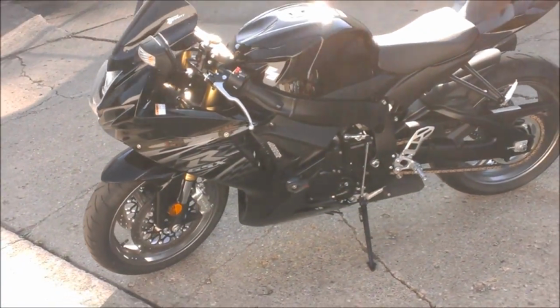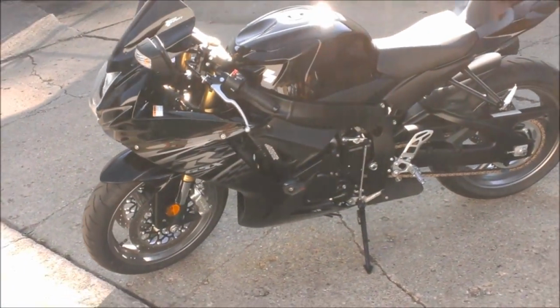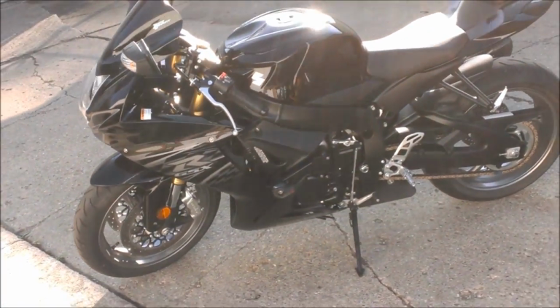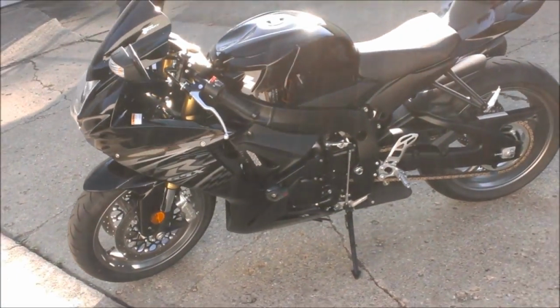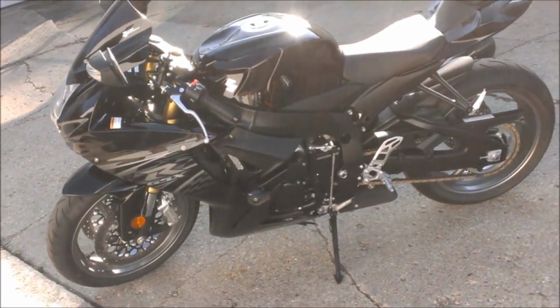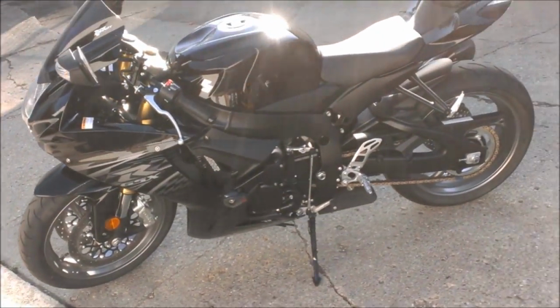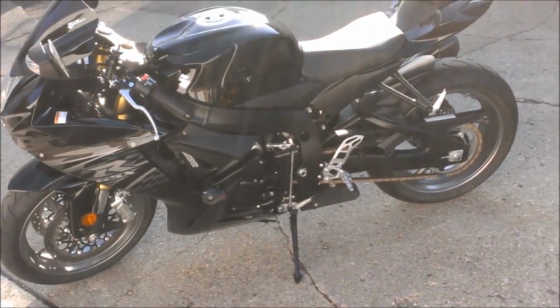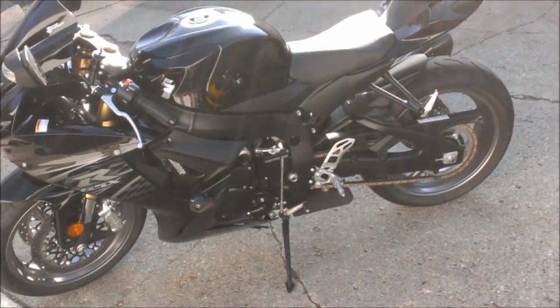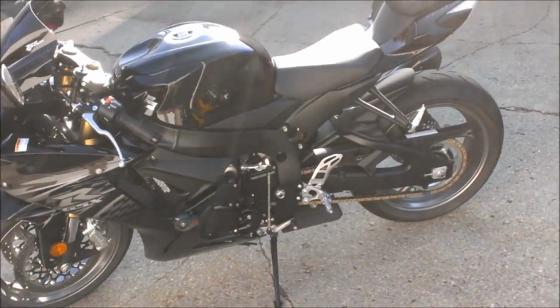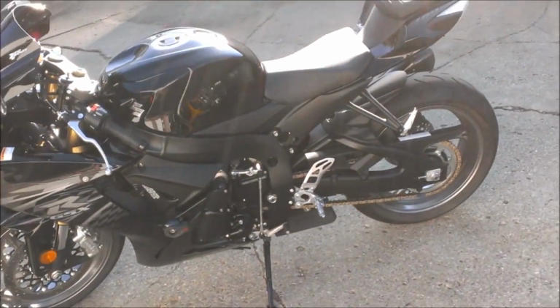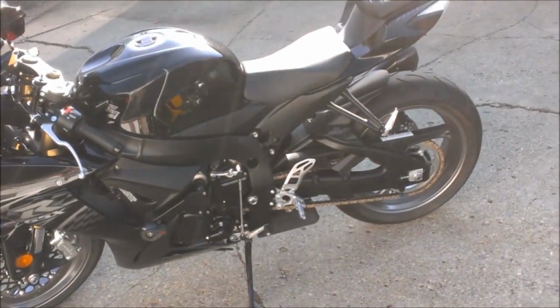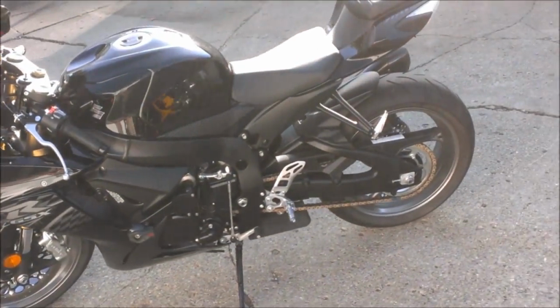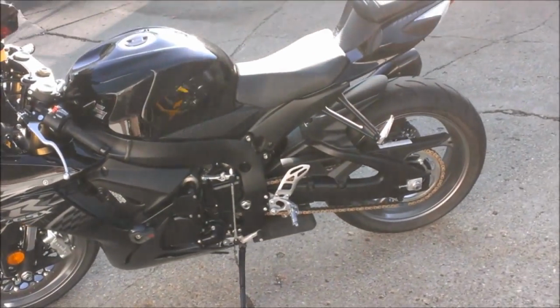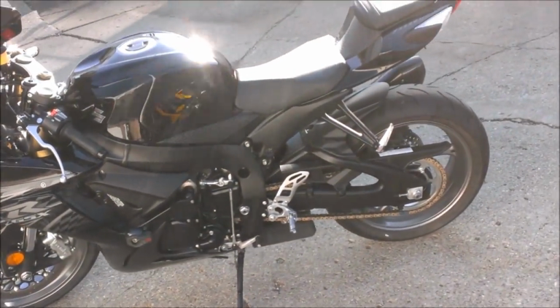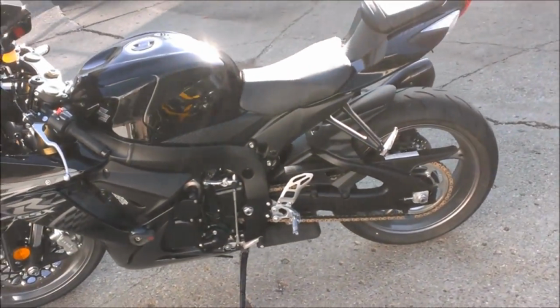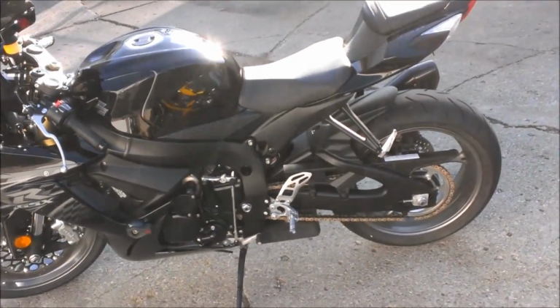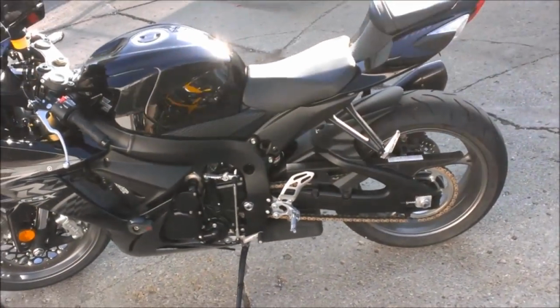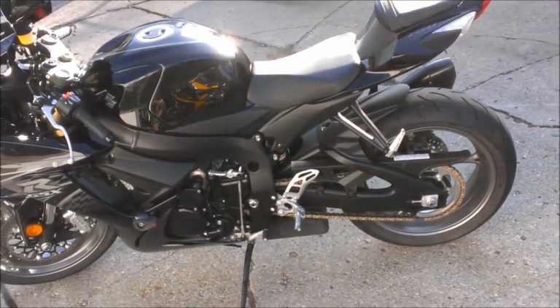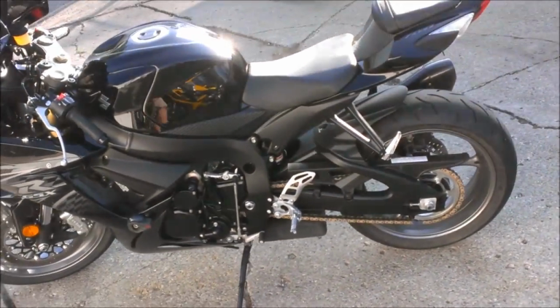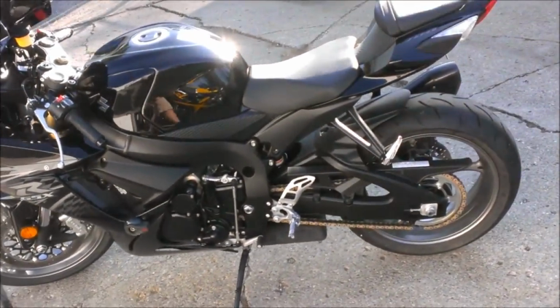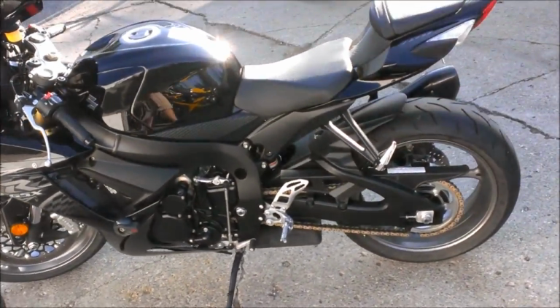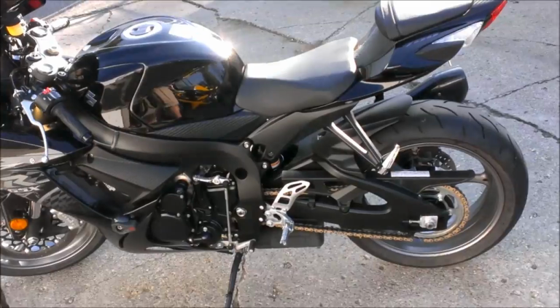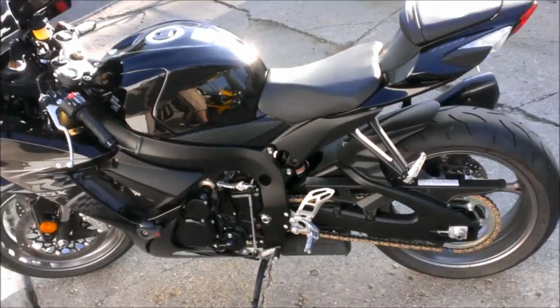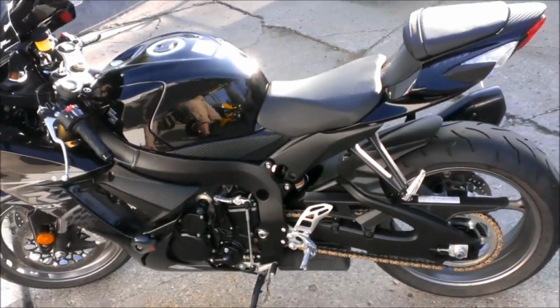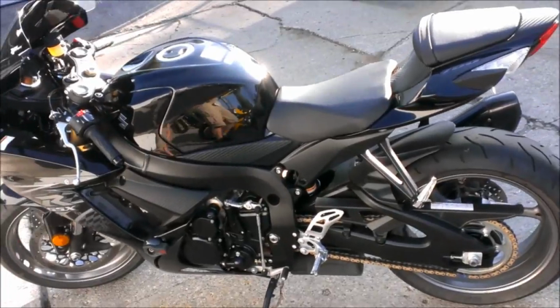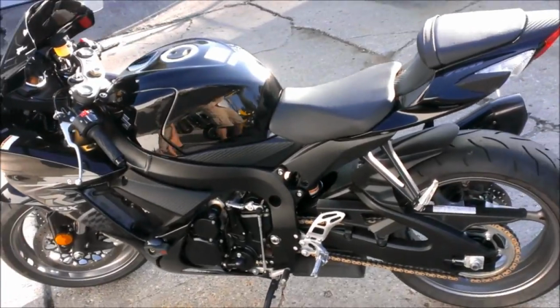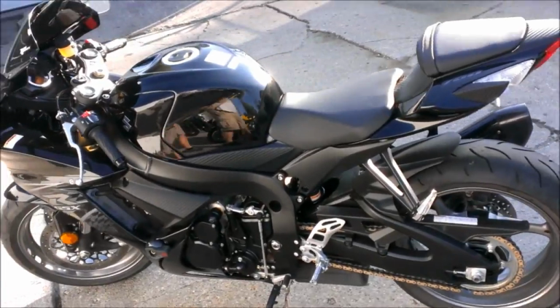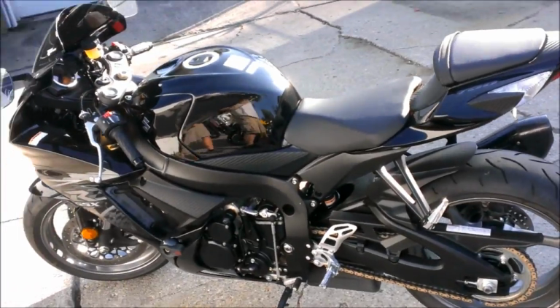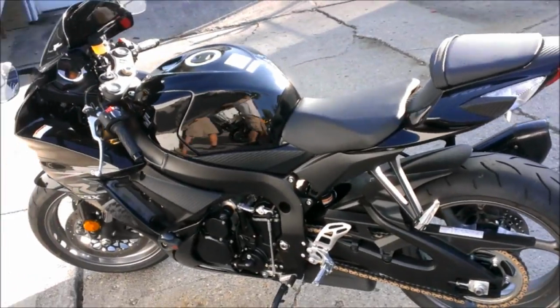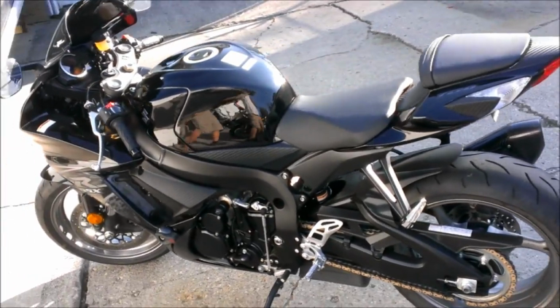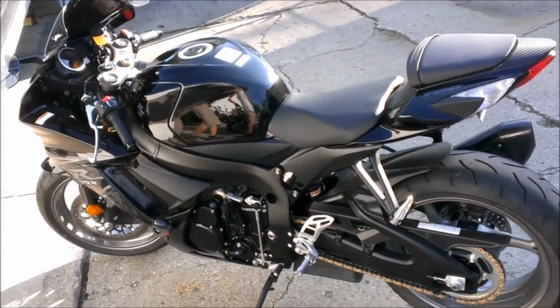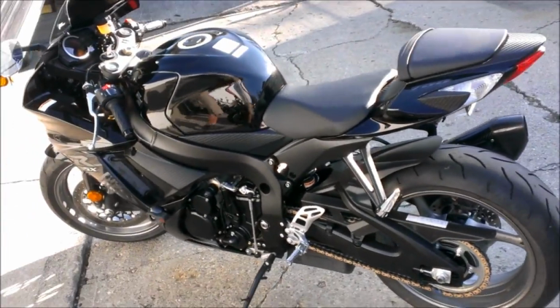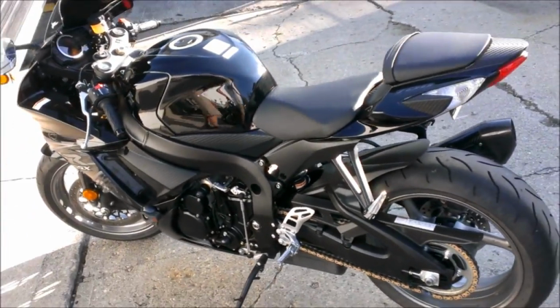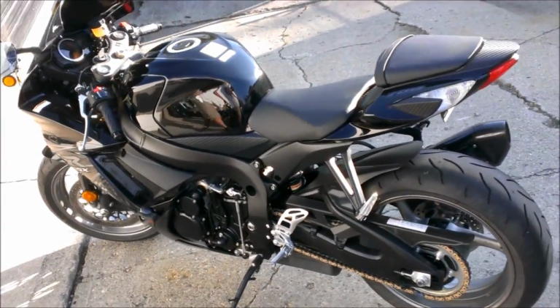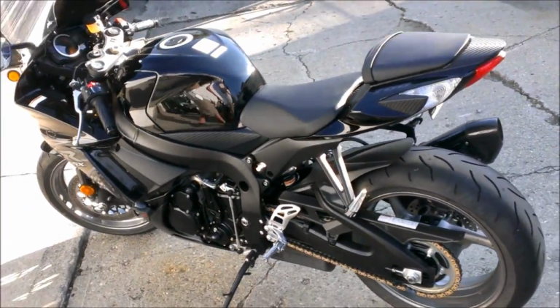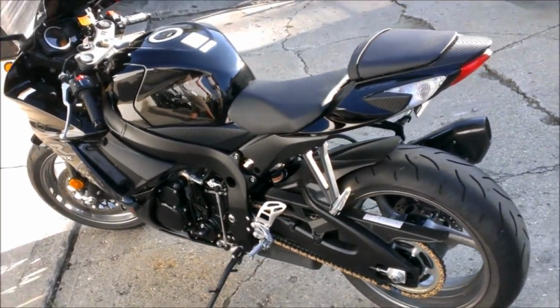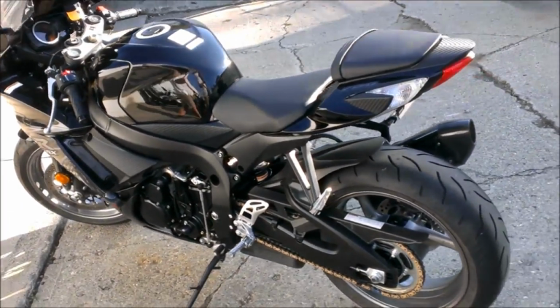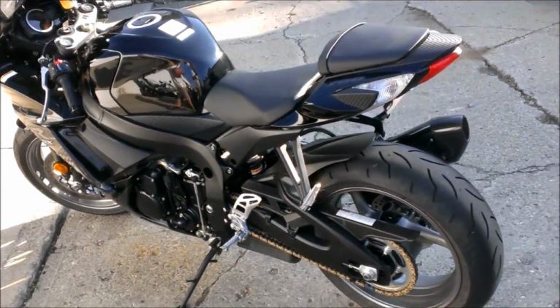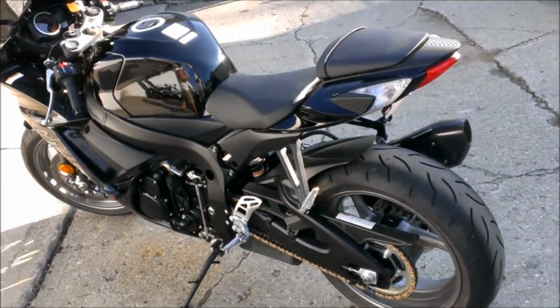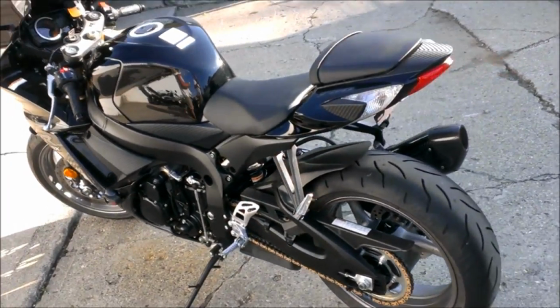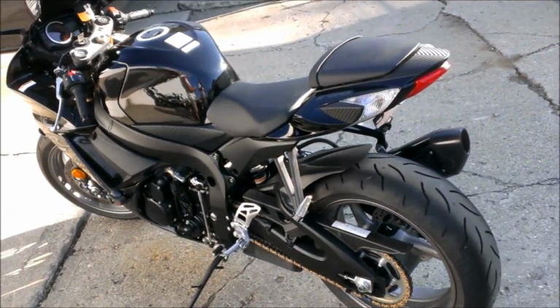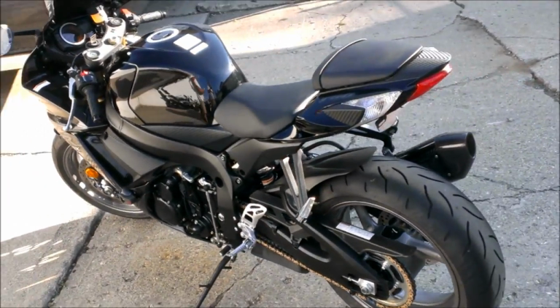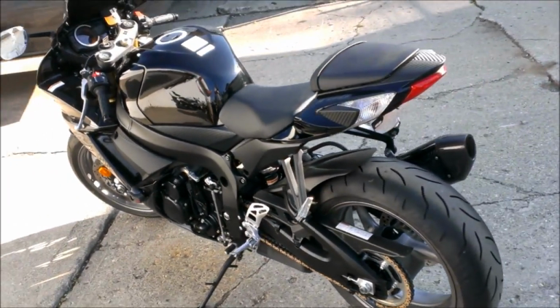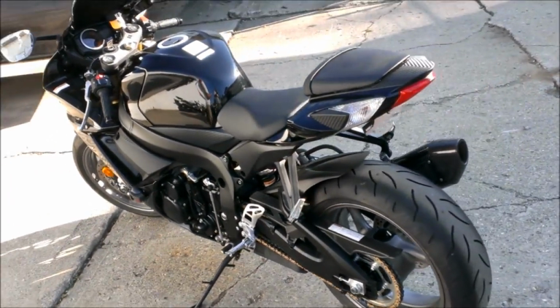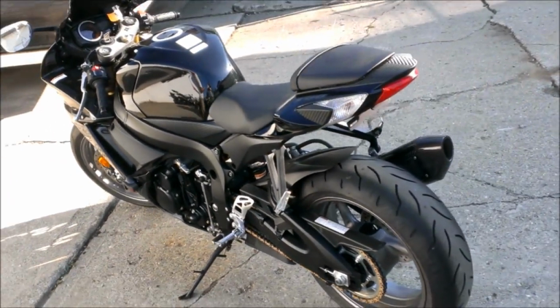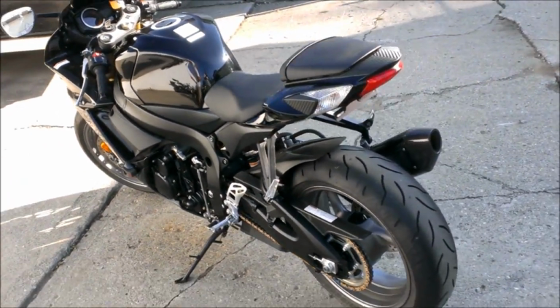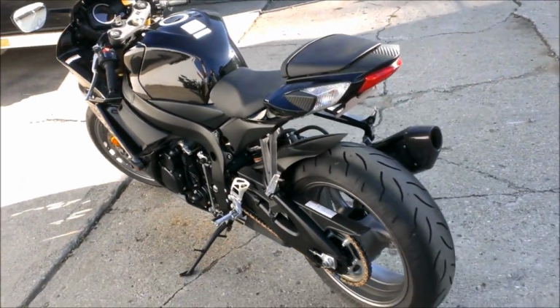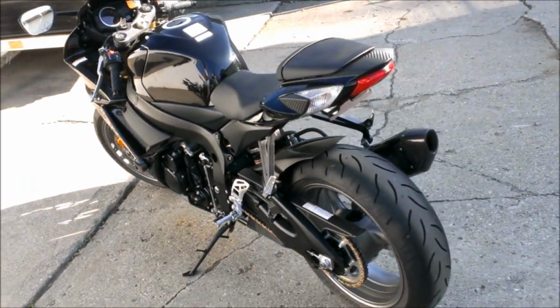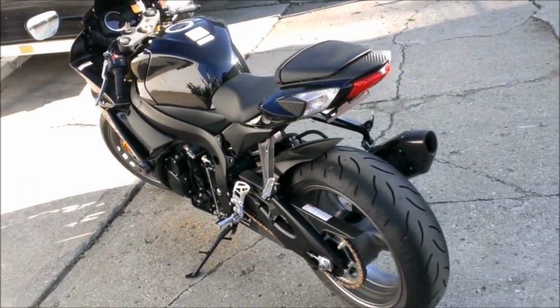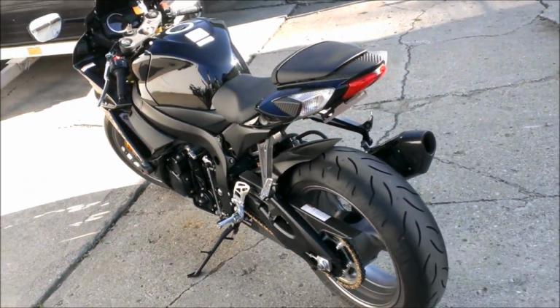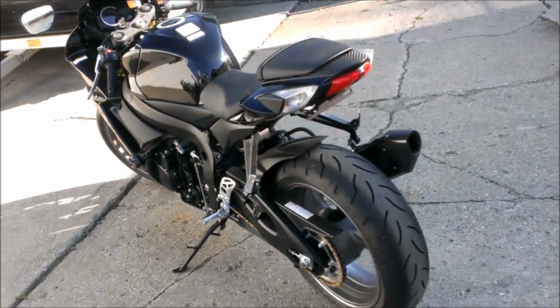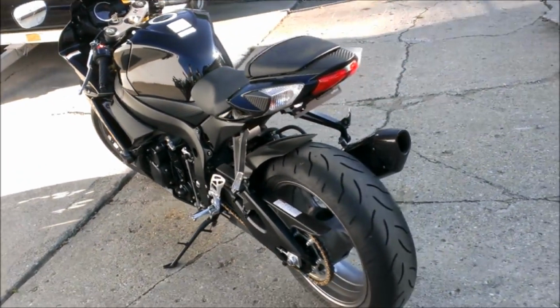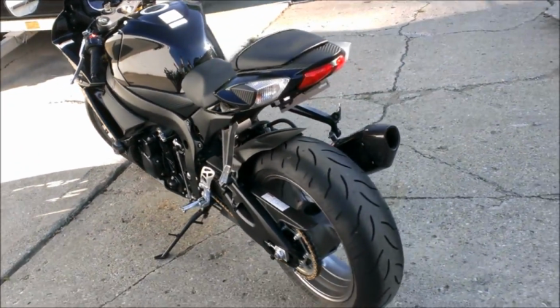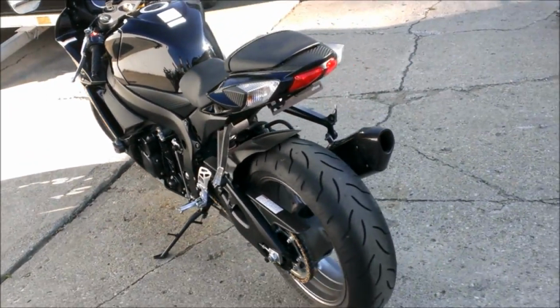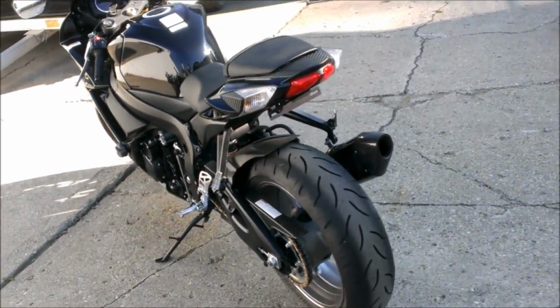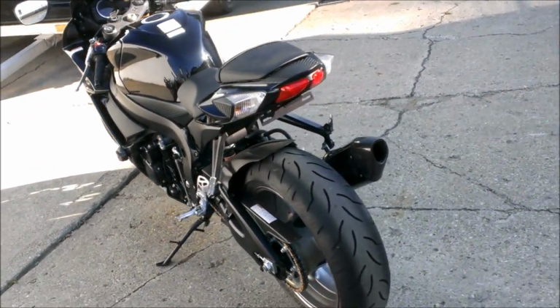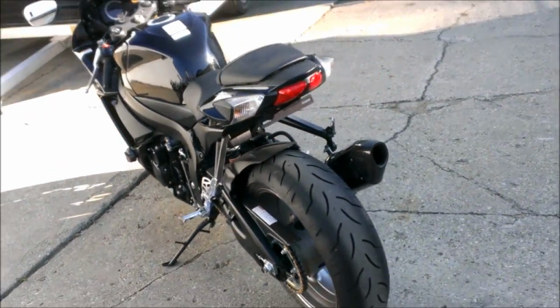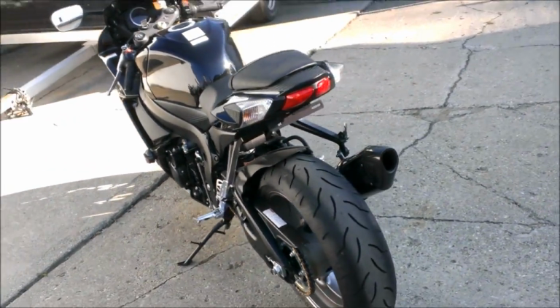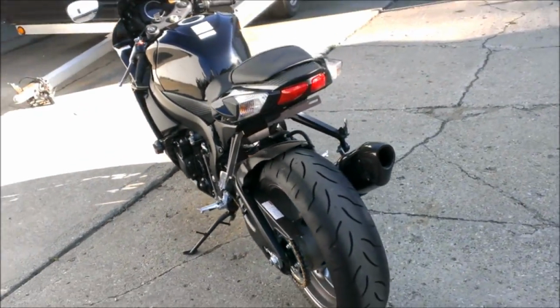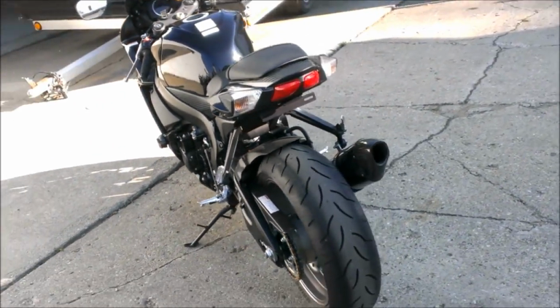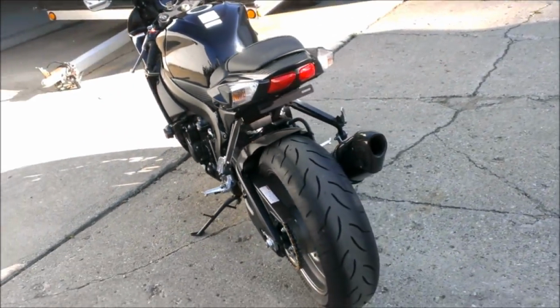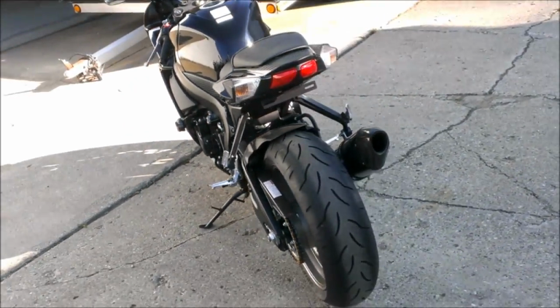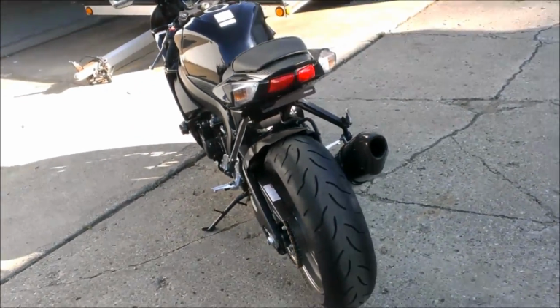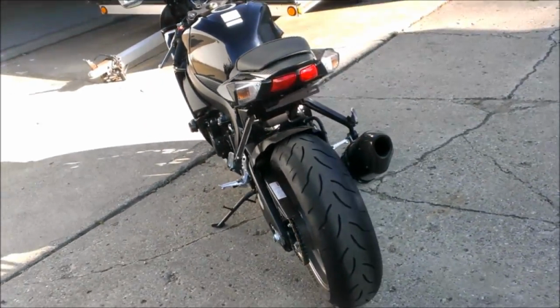The Yoshimura Tri-Oval Carbon Fiber Exhaust retails for $800, and it makes this jixxer sound as cool as it looks.